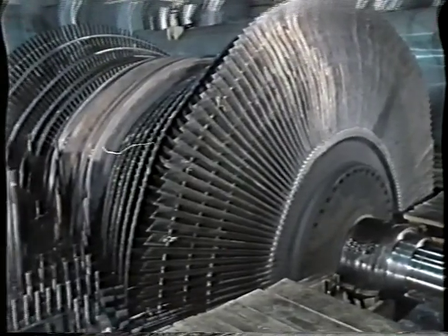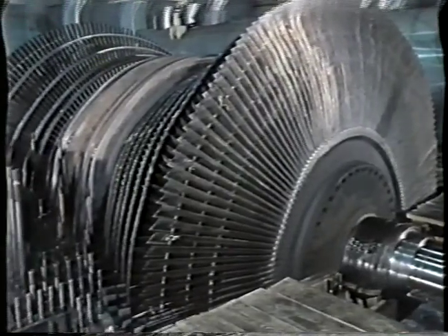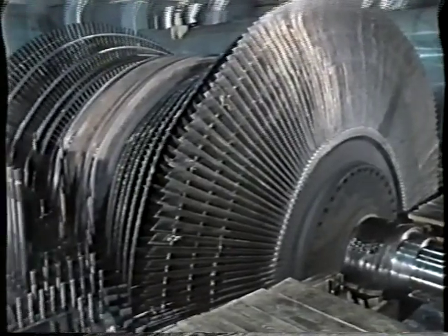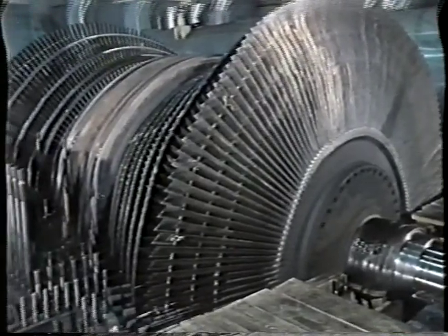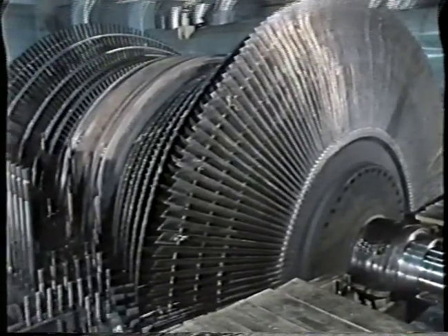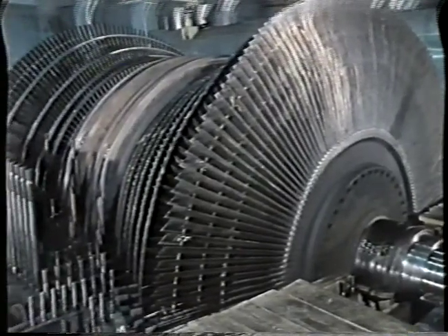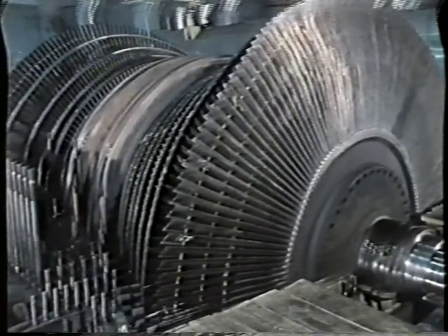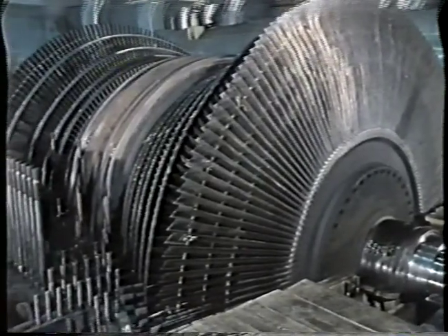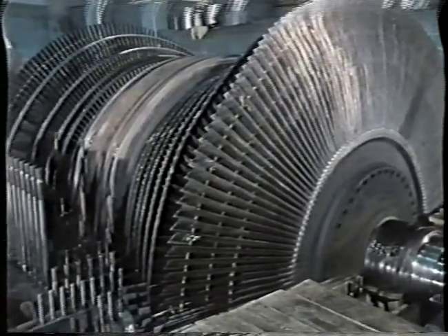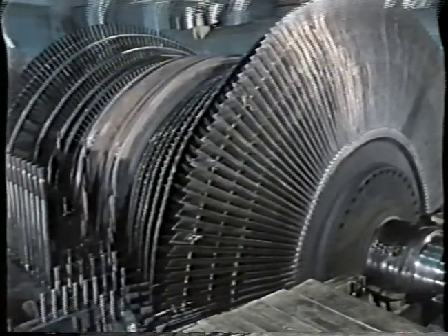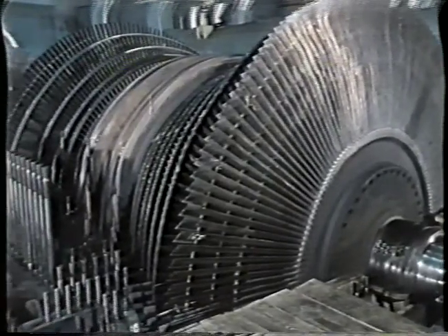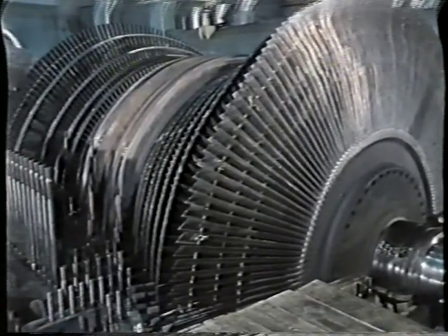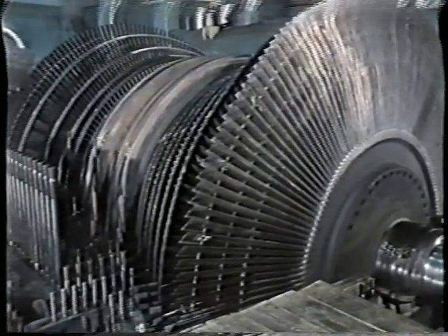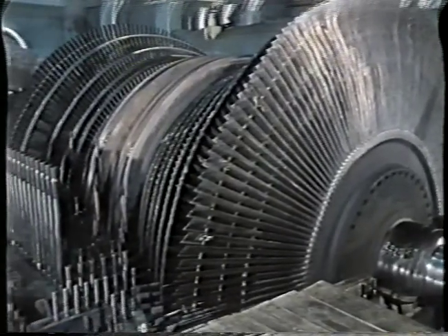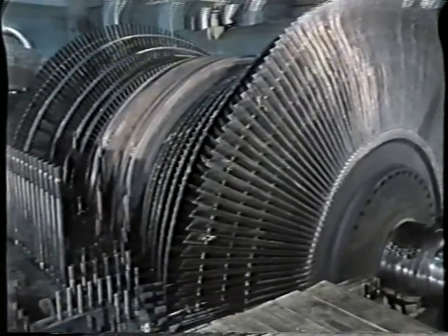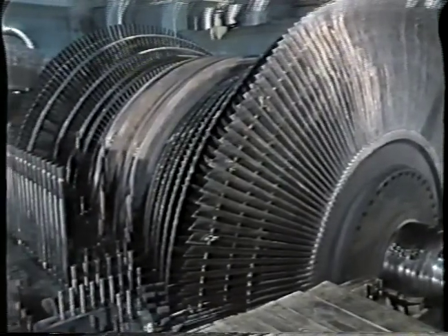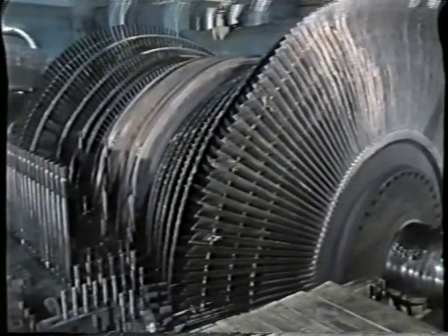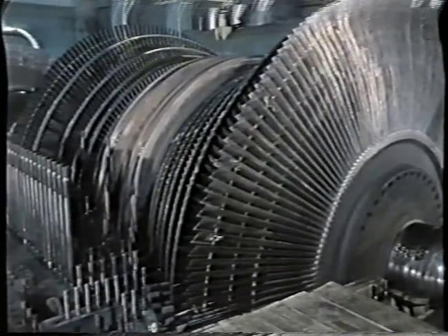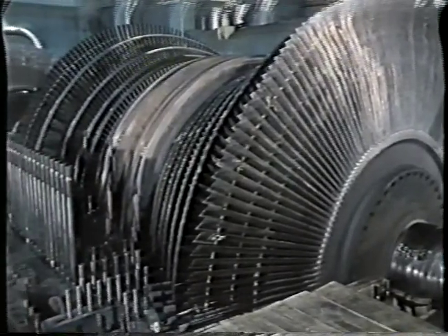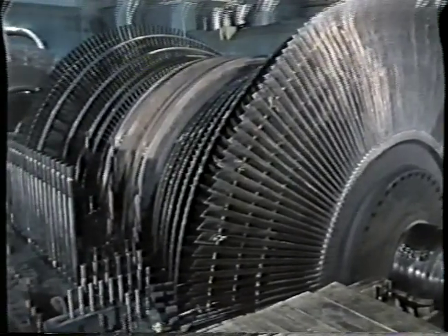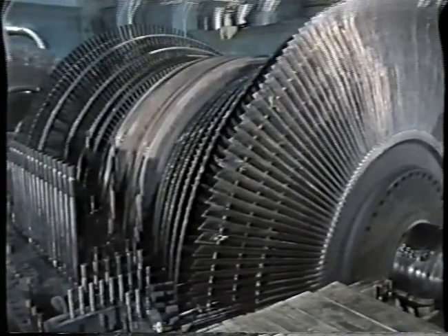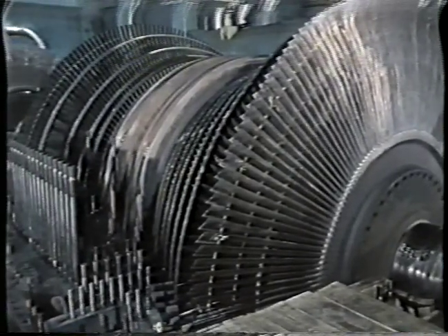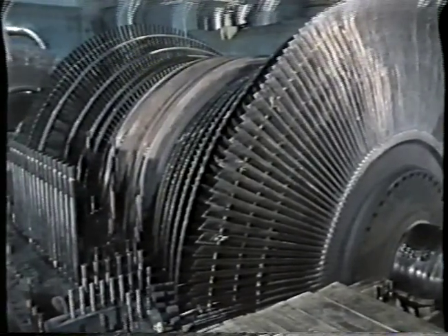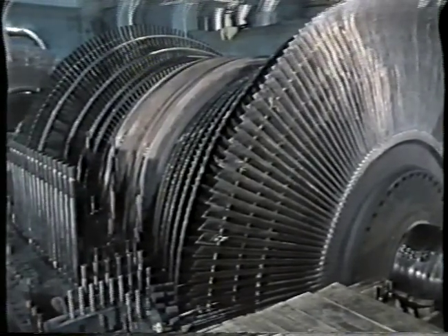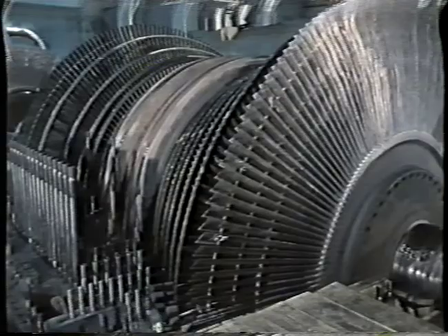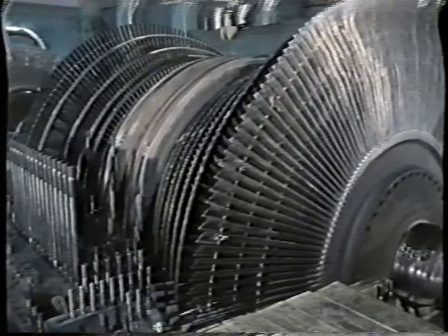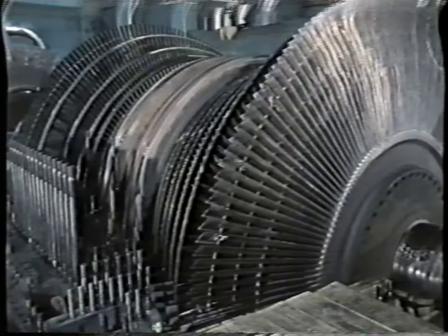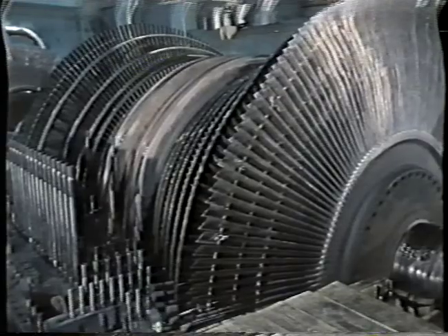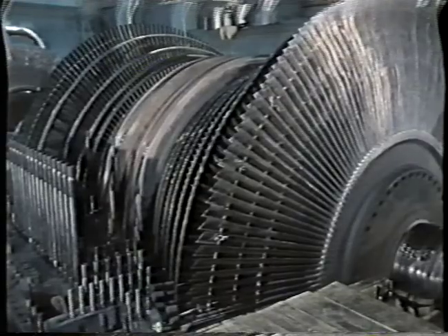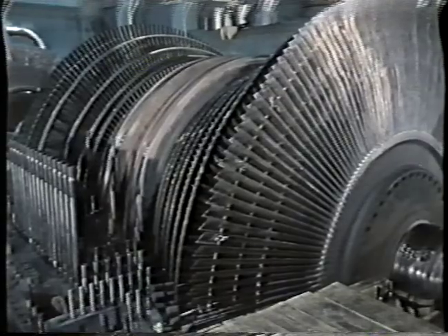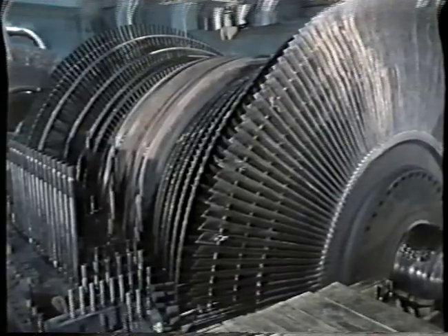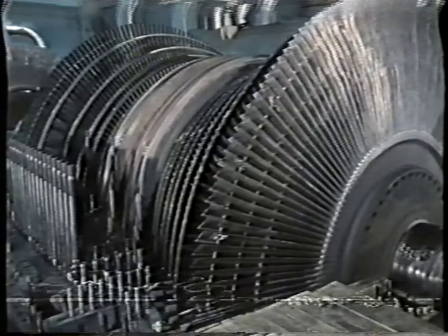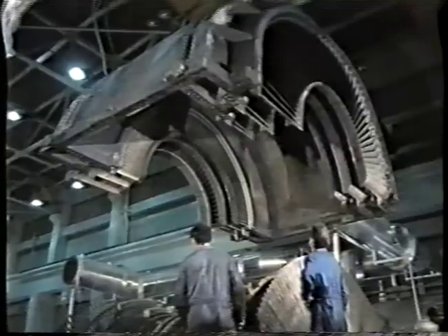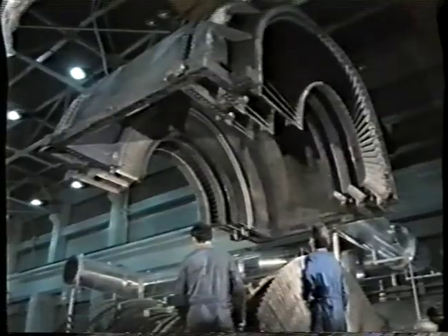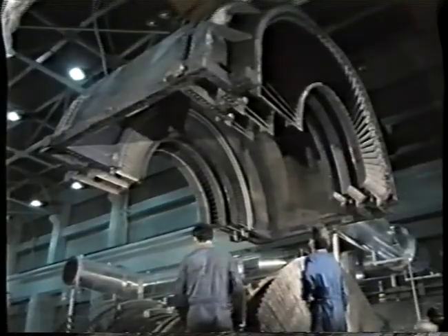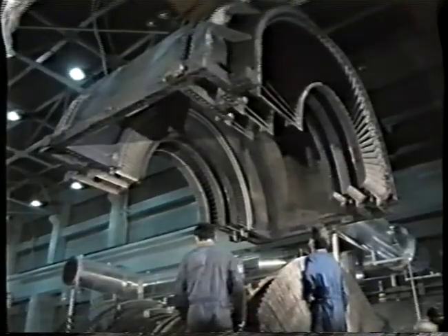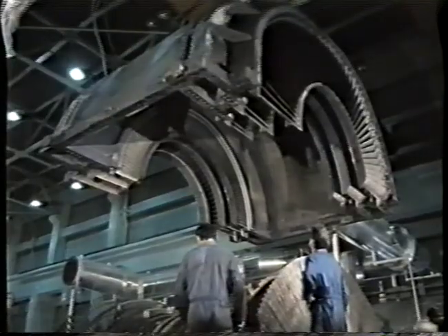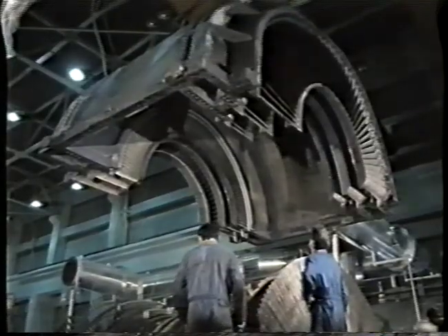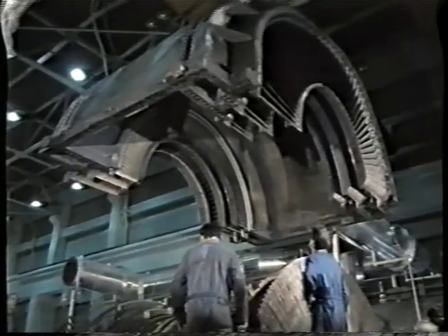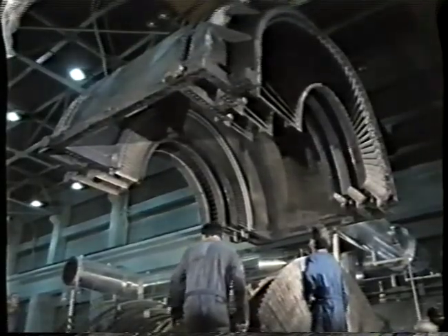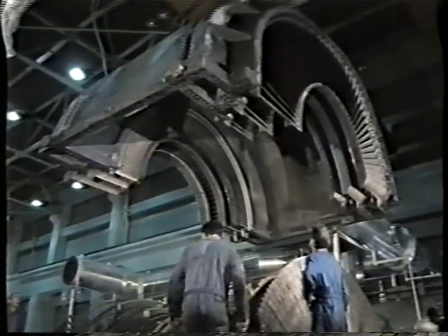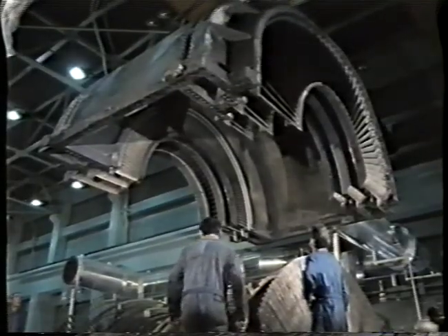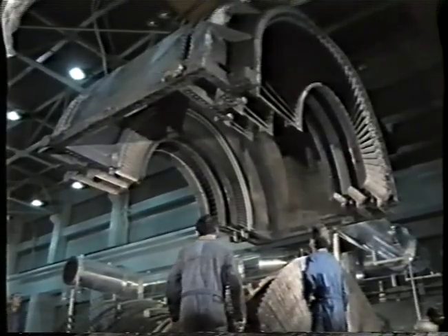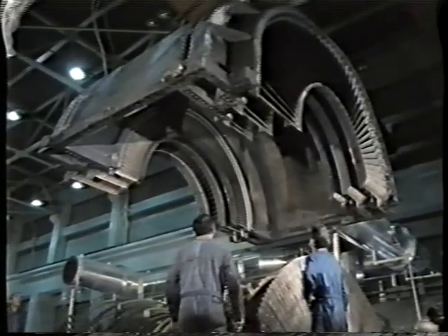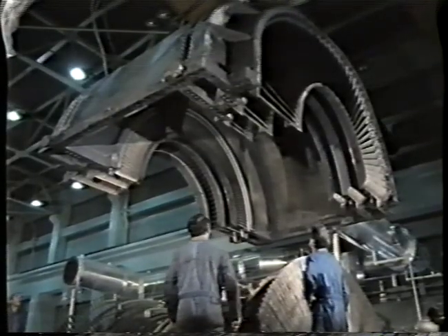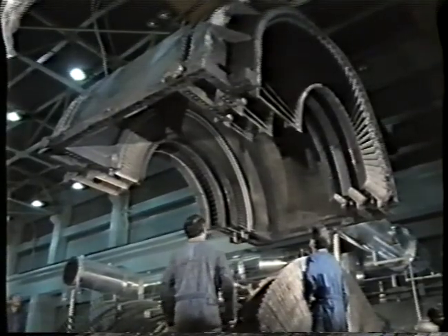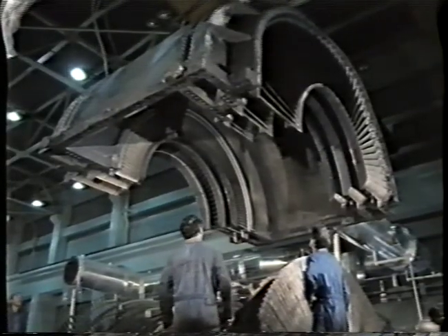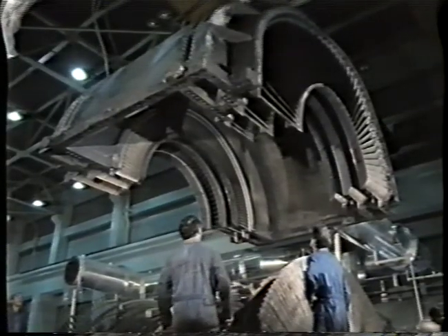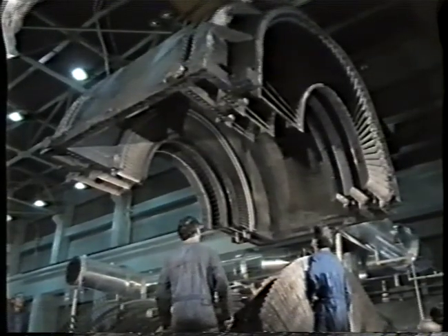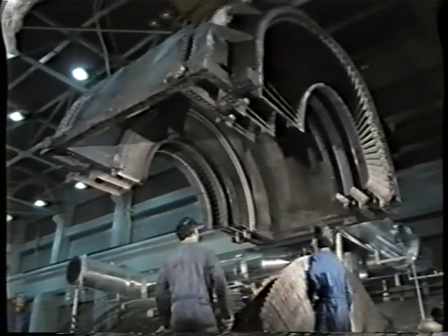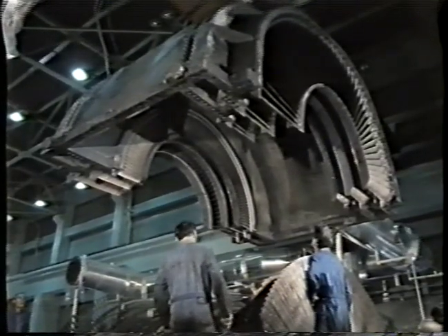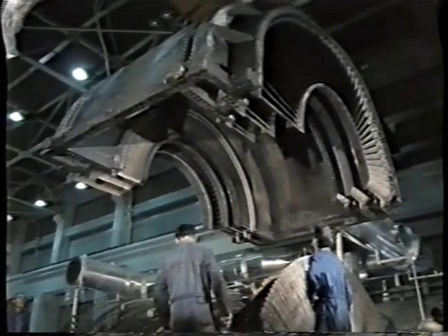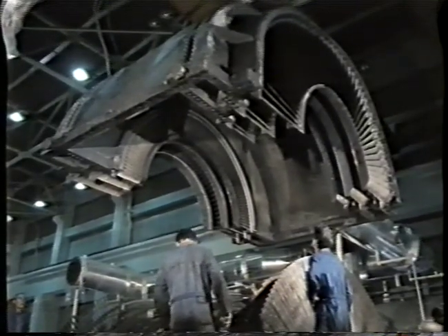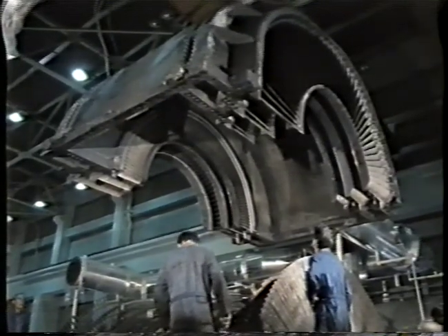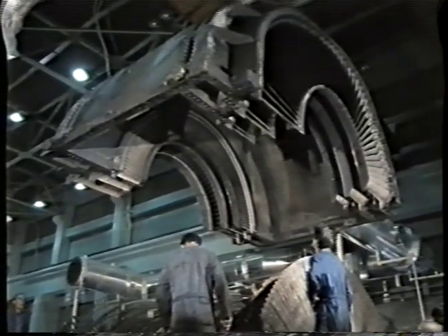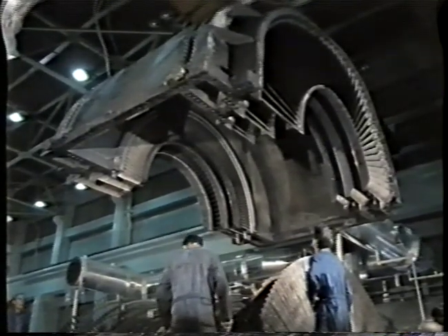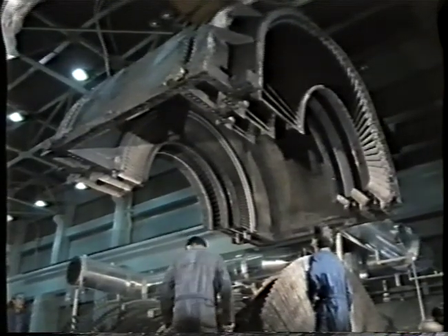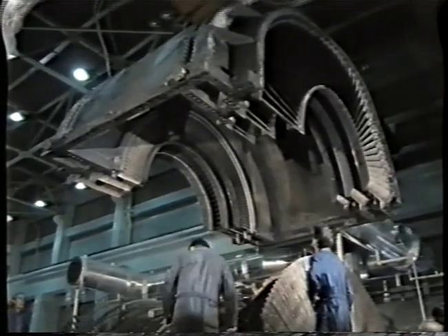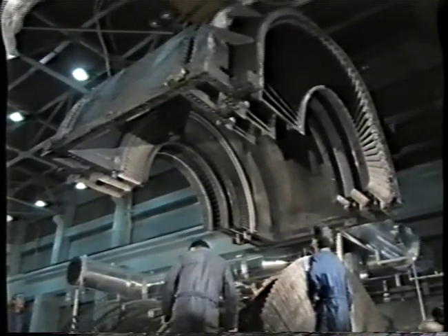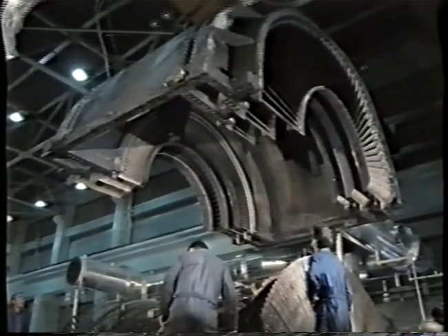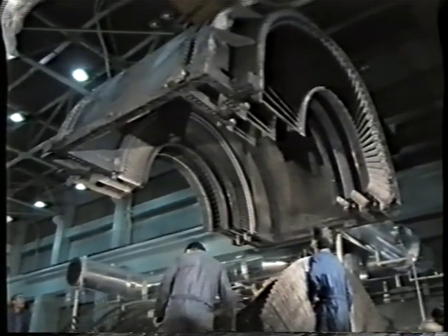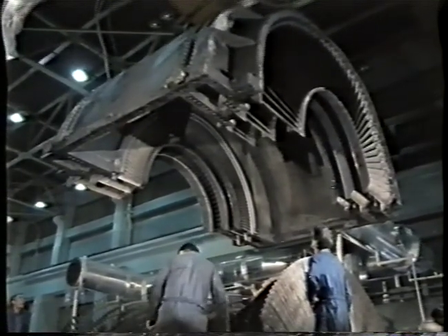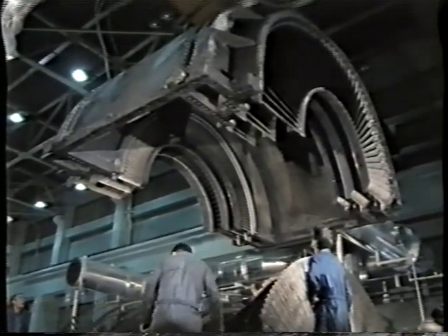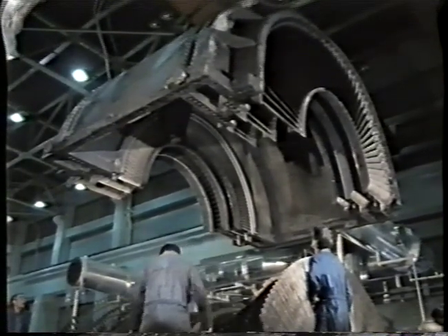Installation of the low pressure rotor in the casing and reassembly of the lower and upper halves of the low pressure casing.